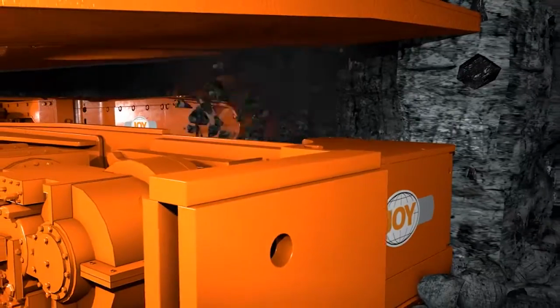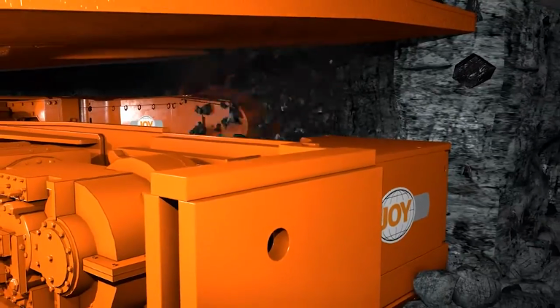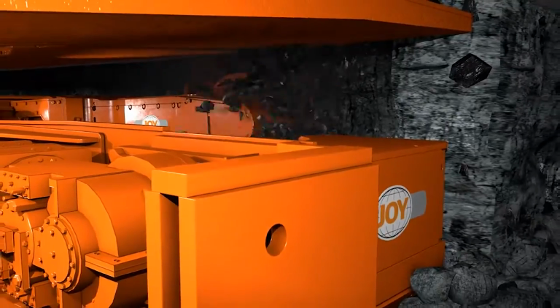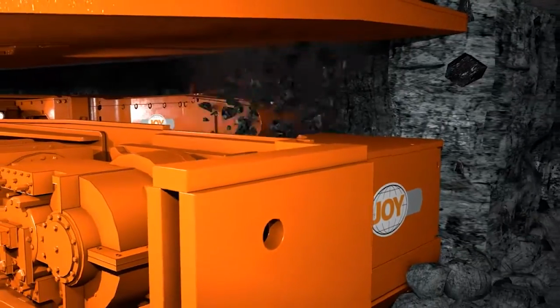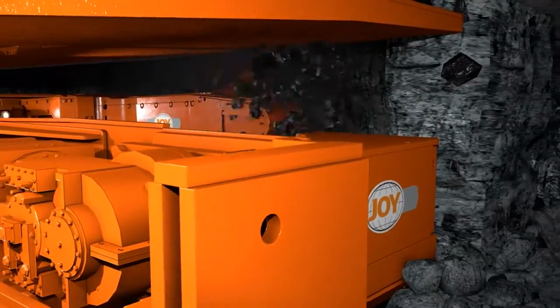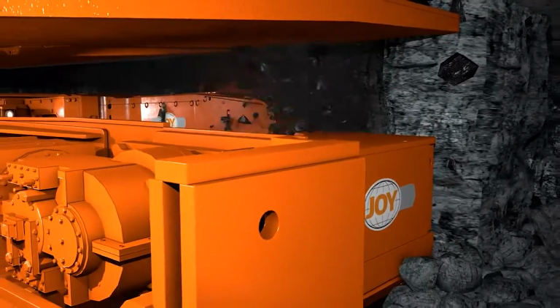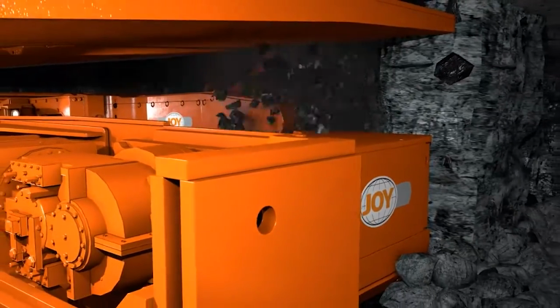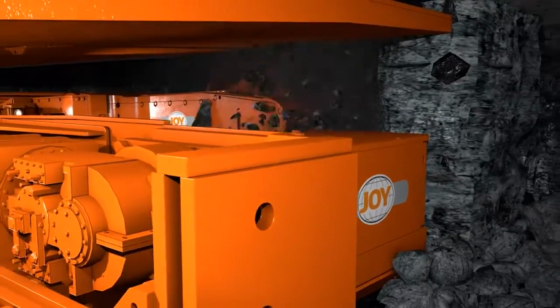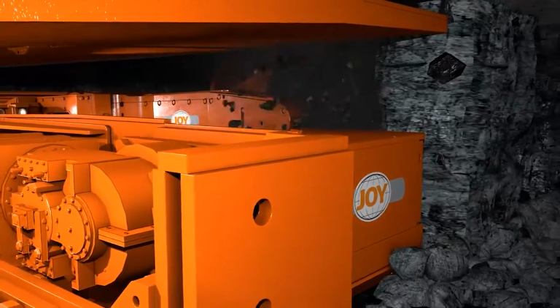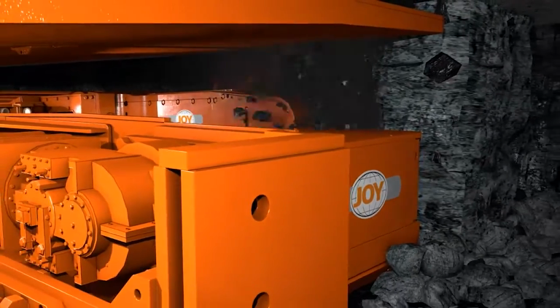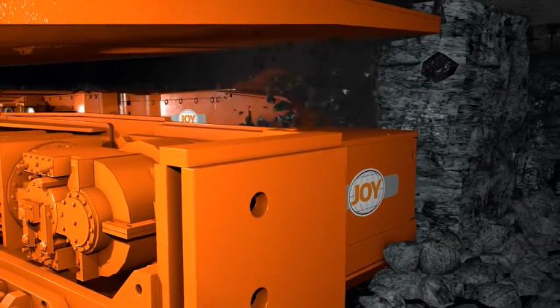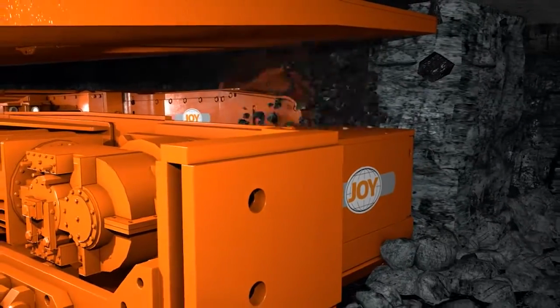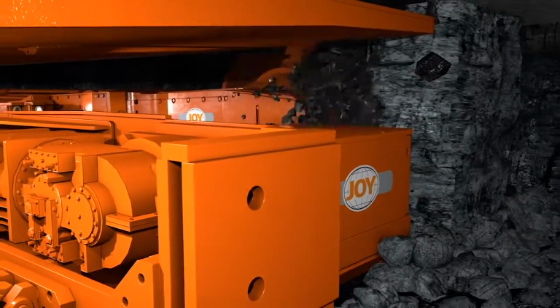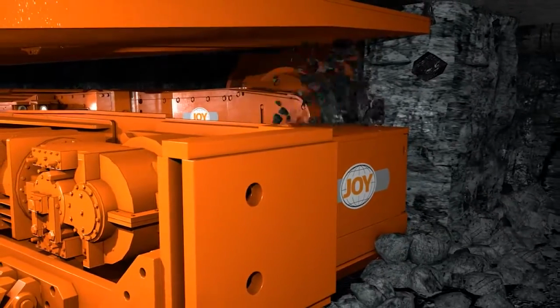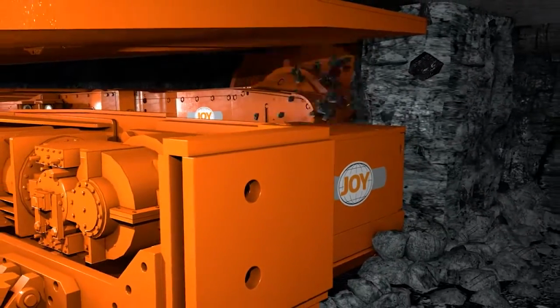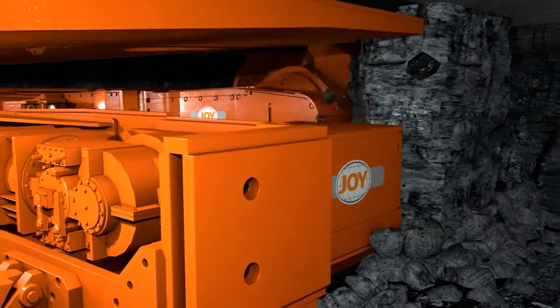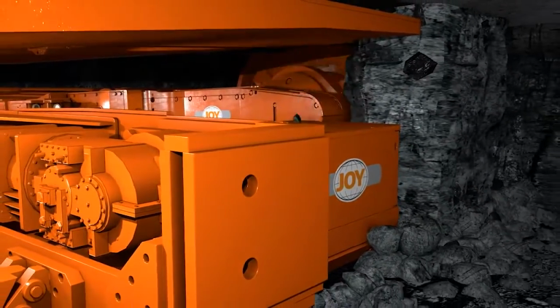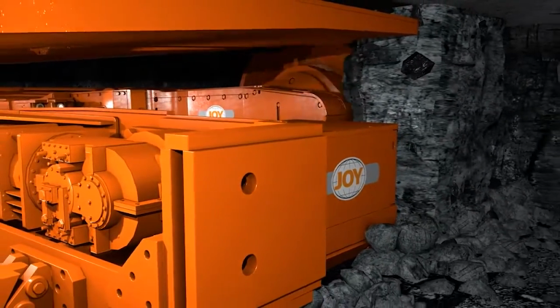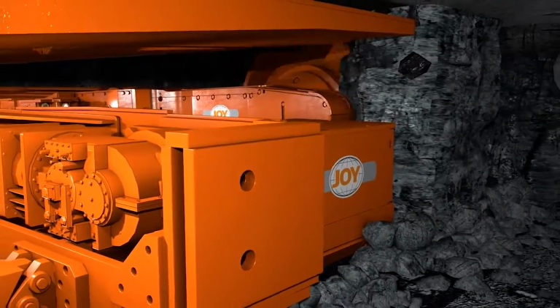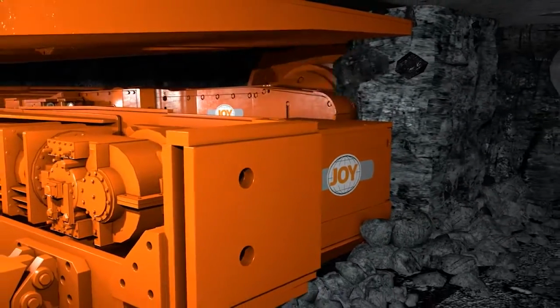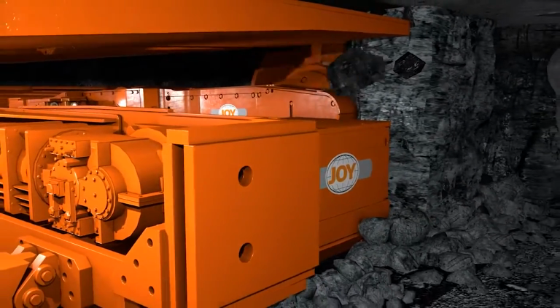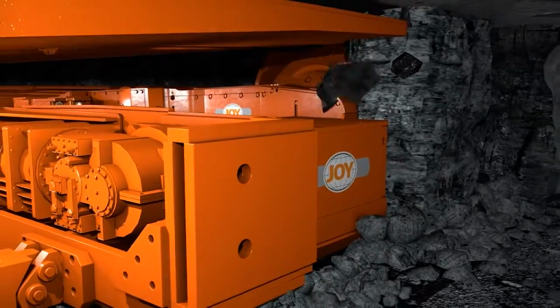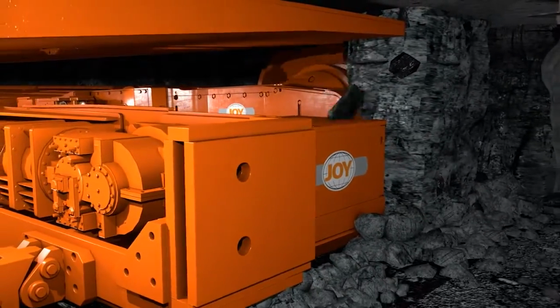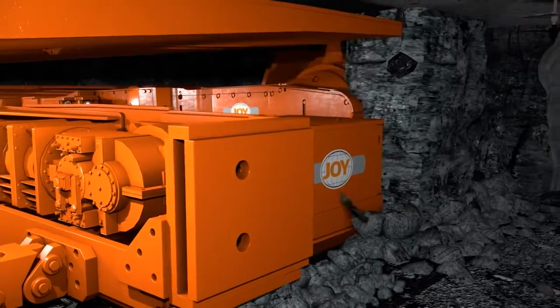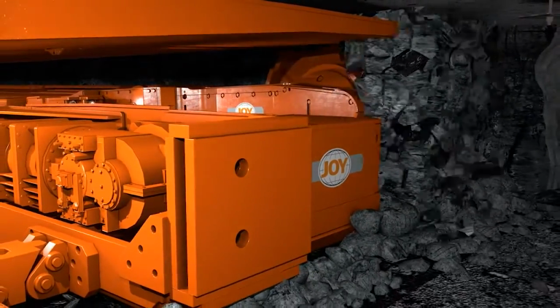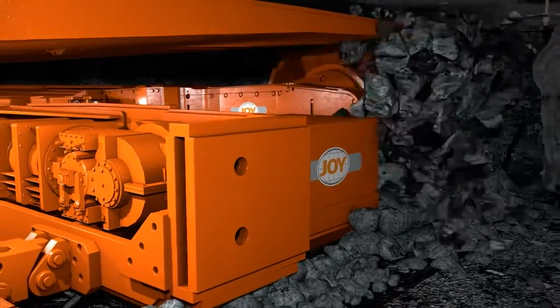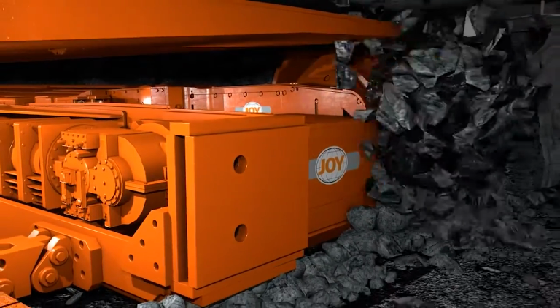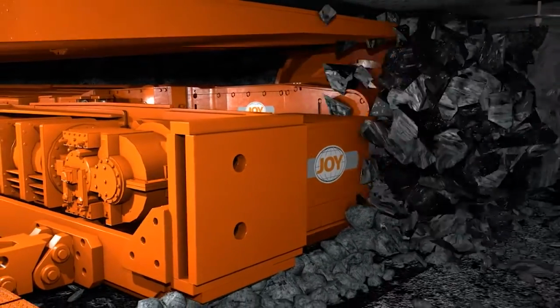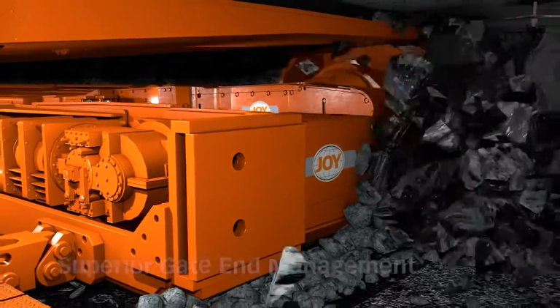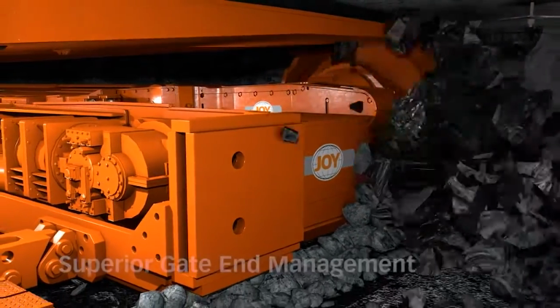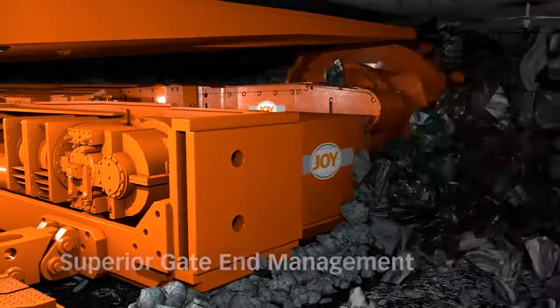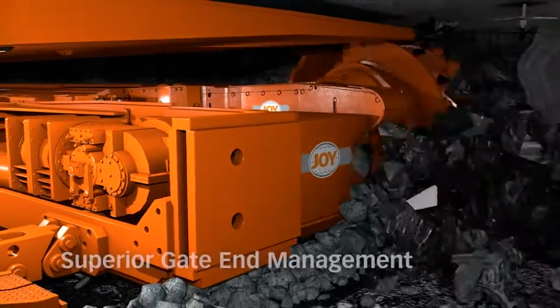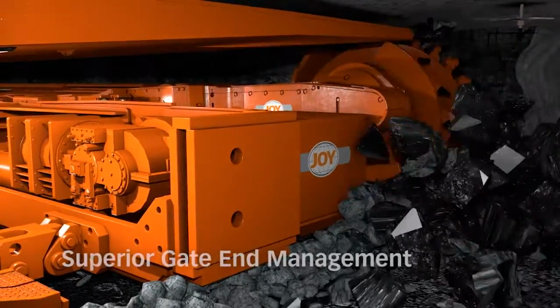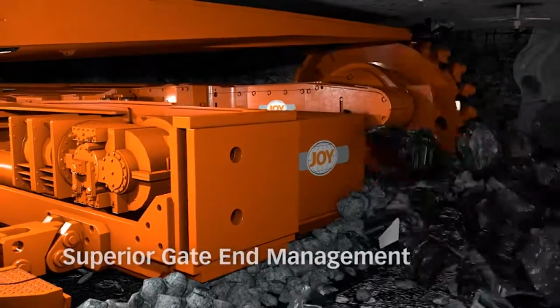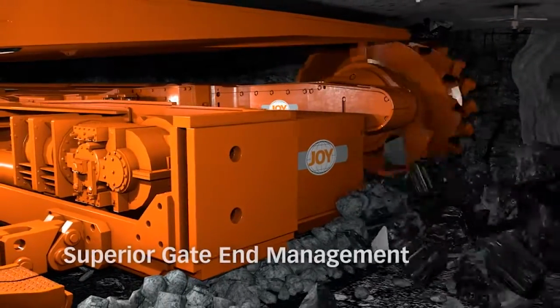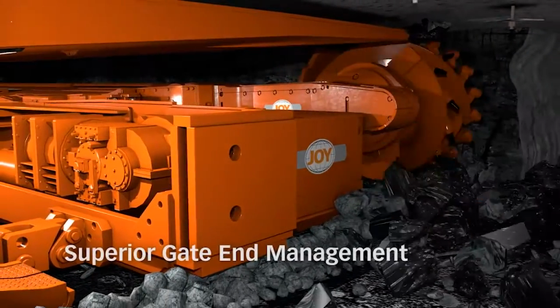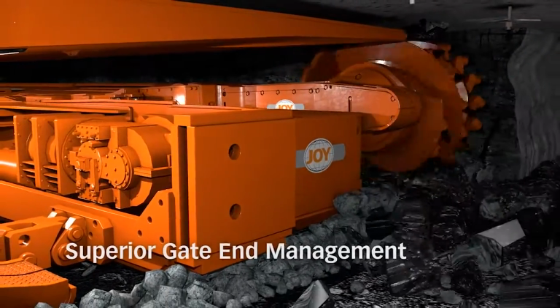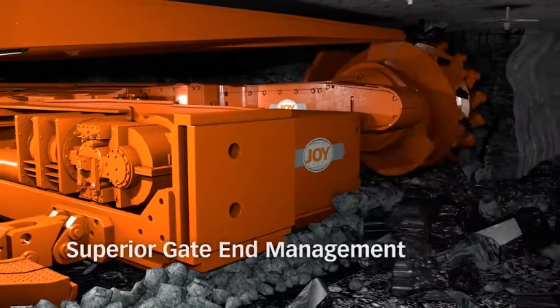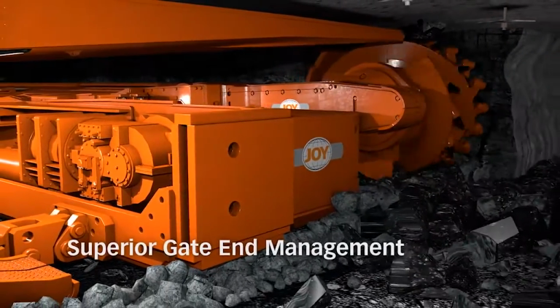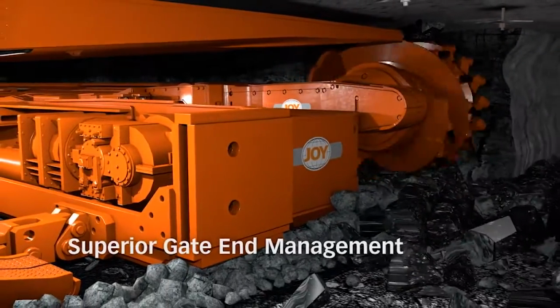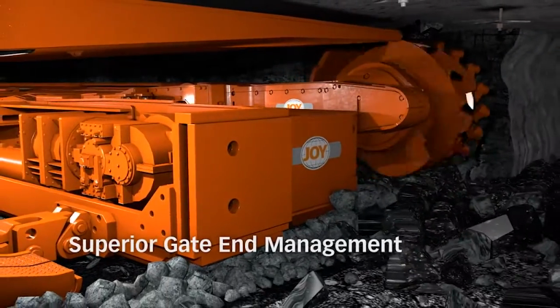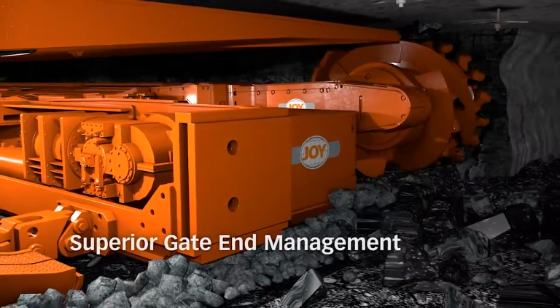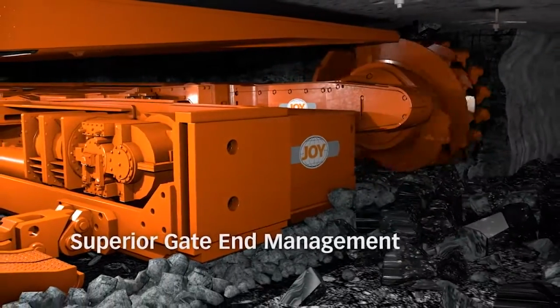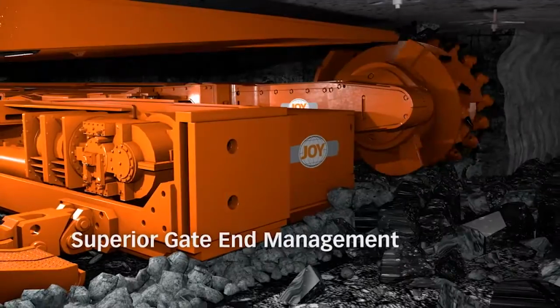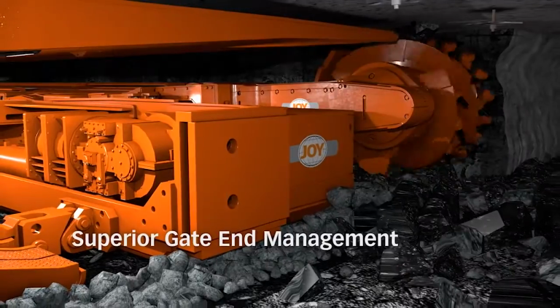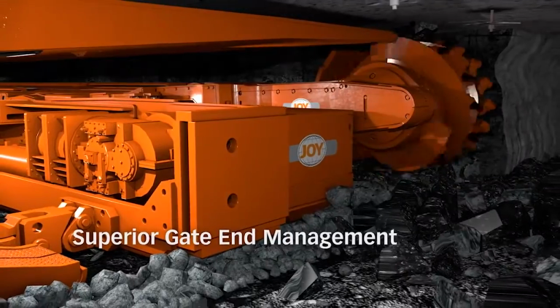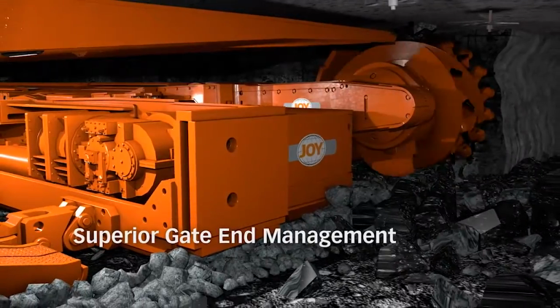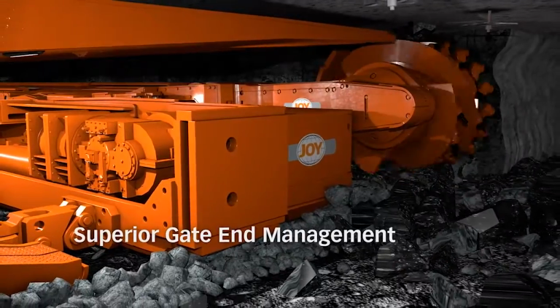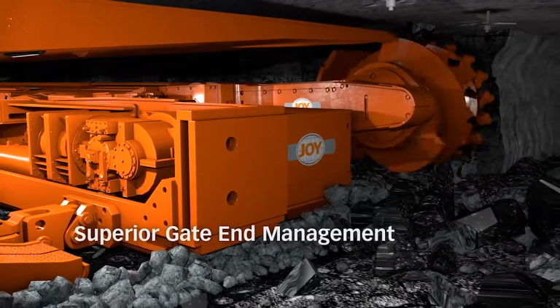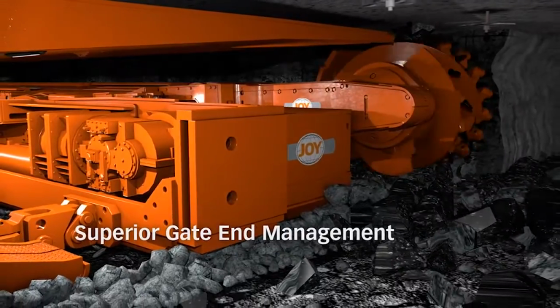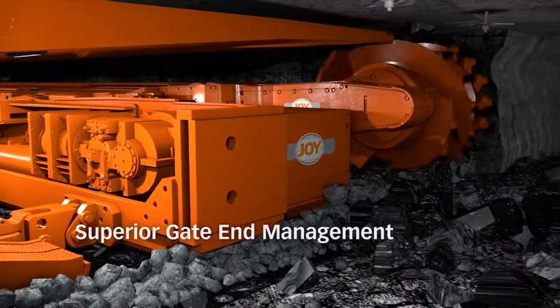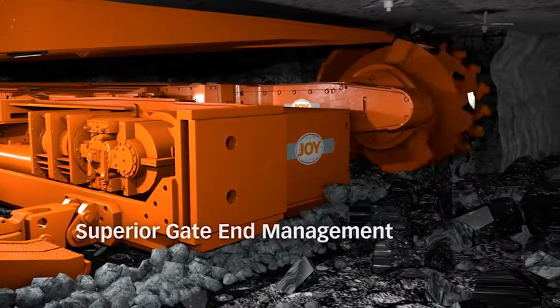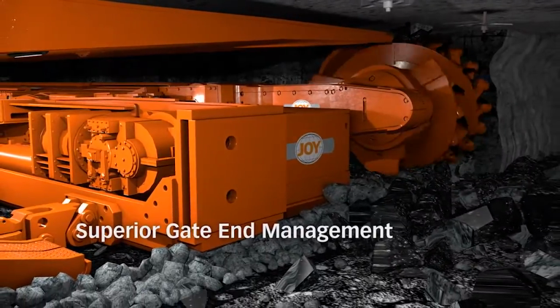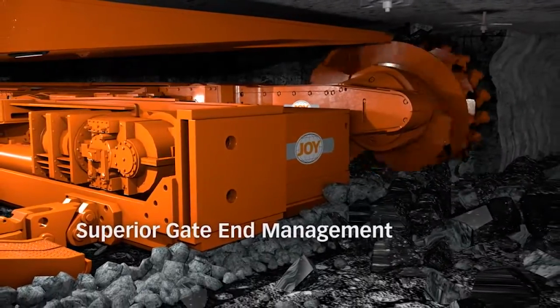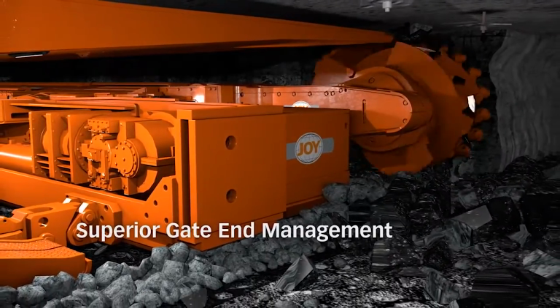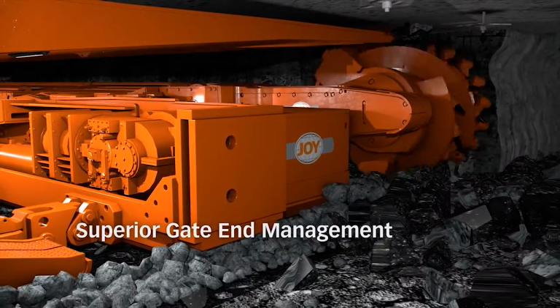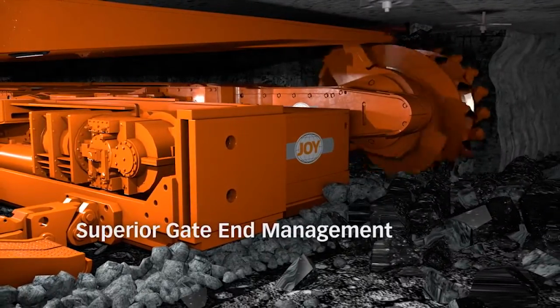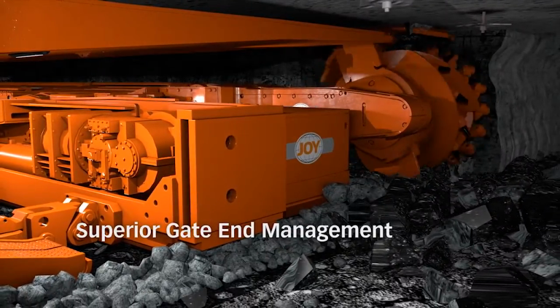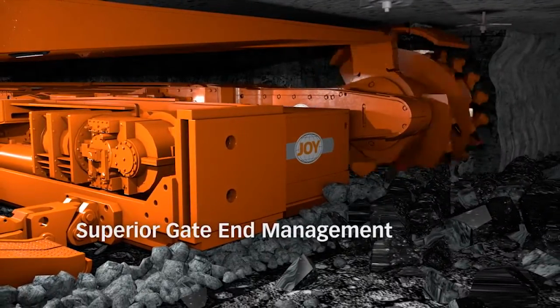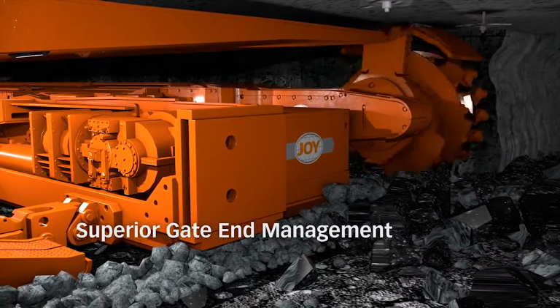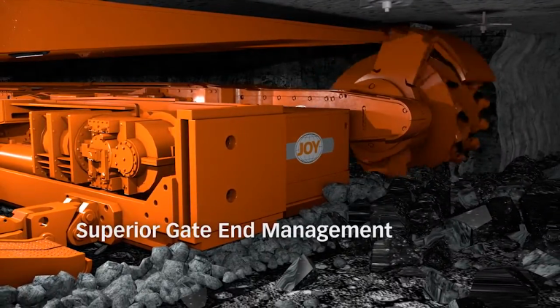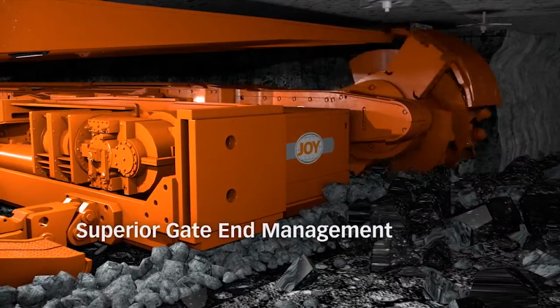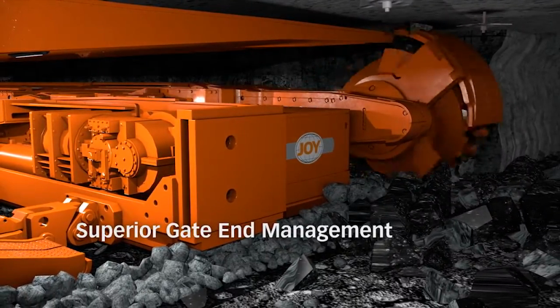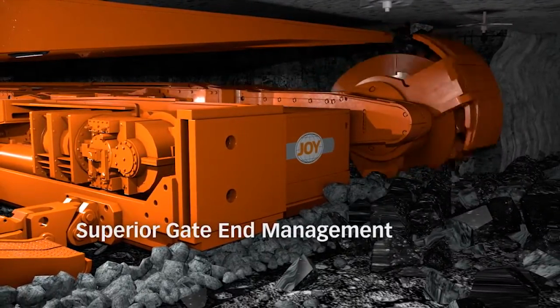As the shearer comes to the end of the face, it sits directly in the coal block, not in the entry, eliminating the requirement to maintain tailgate entries.